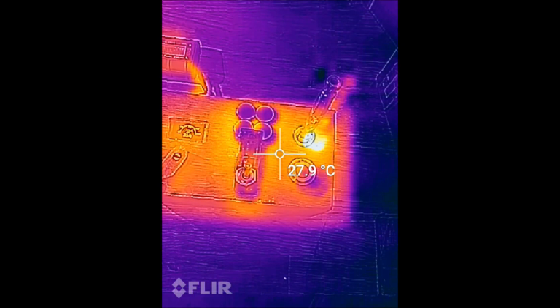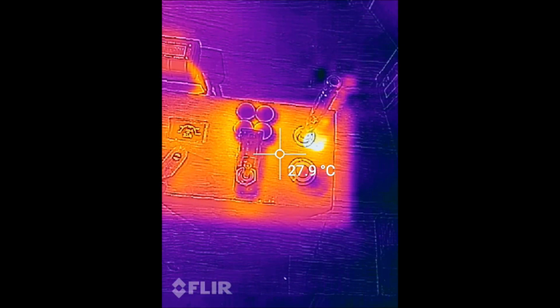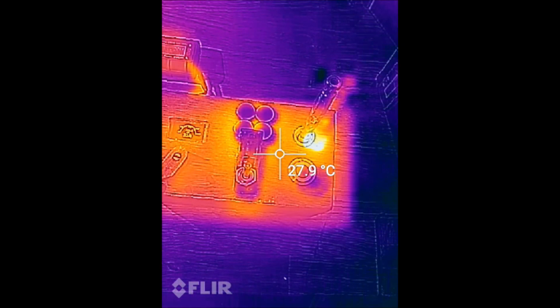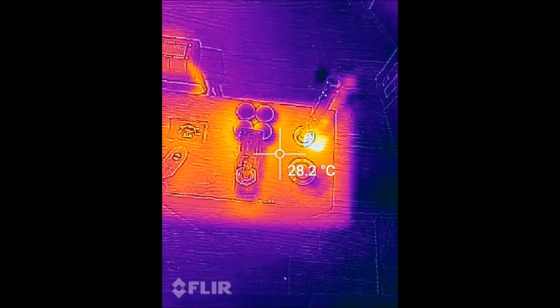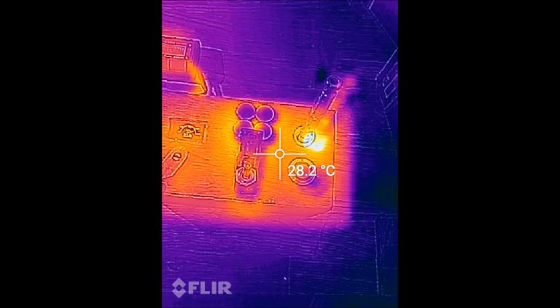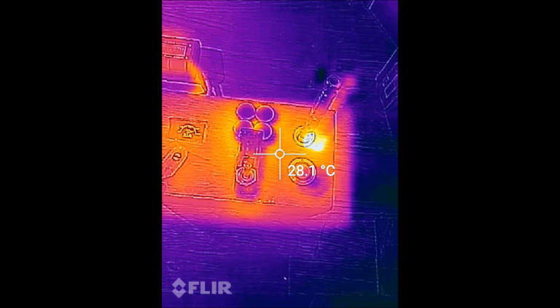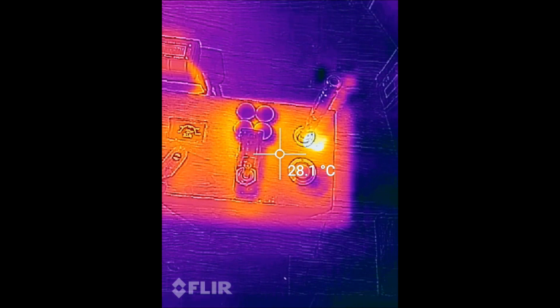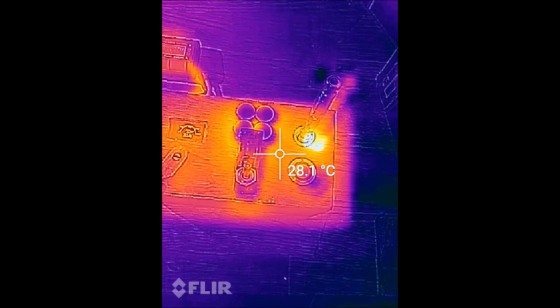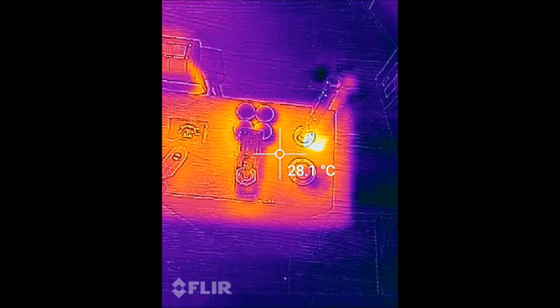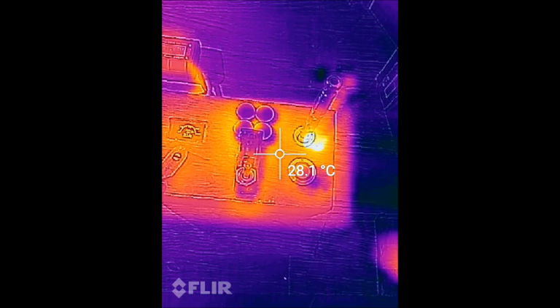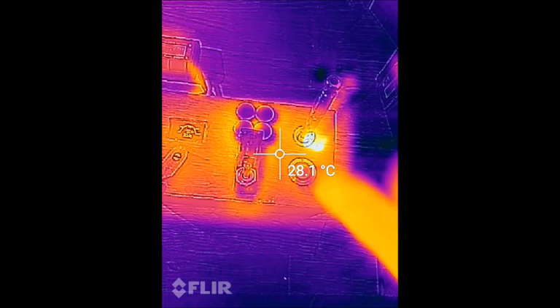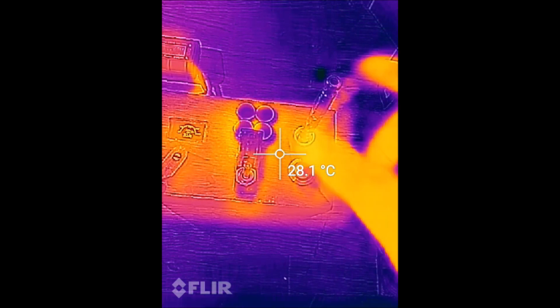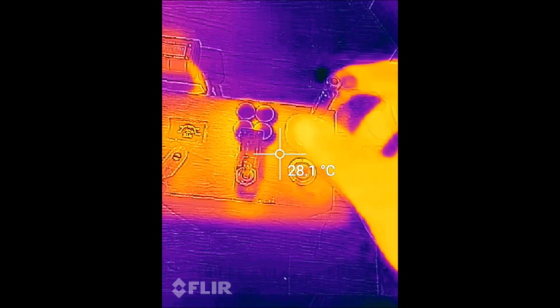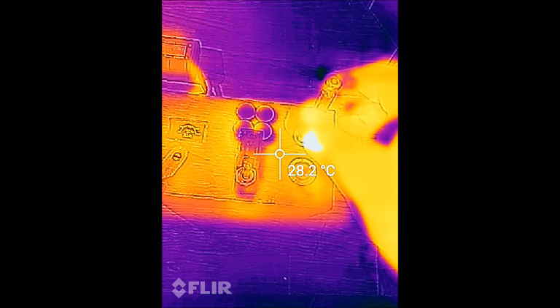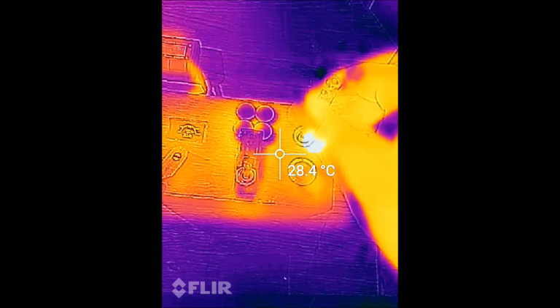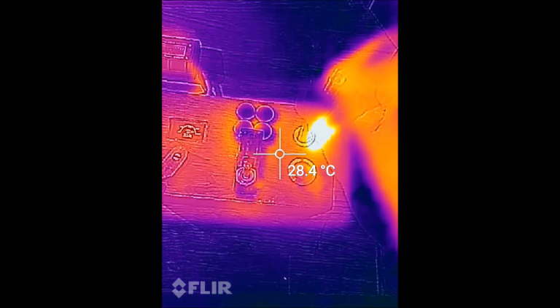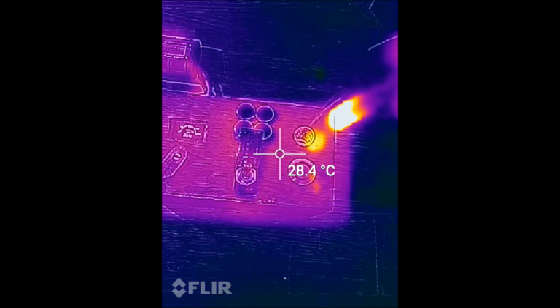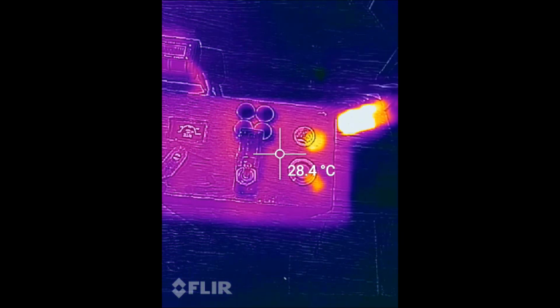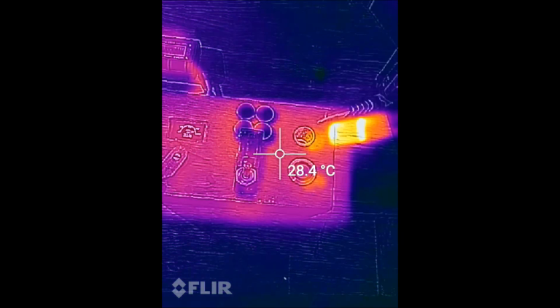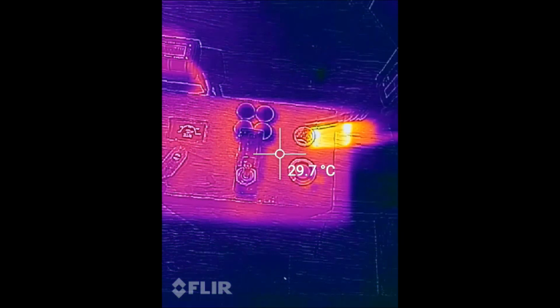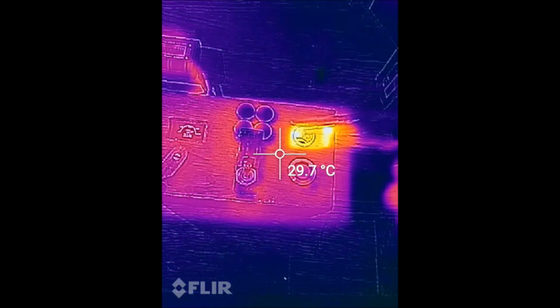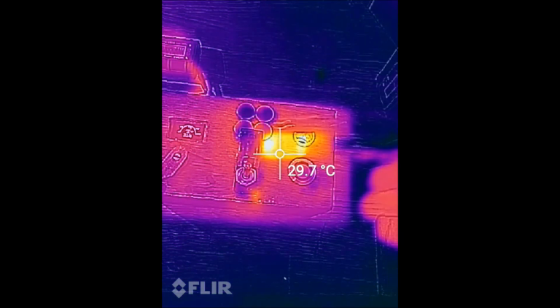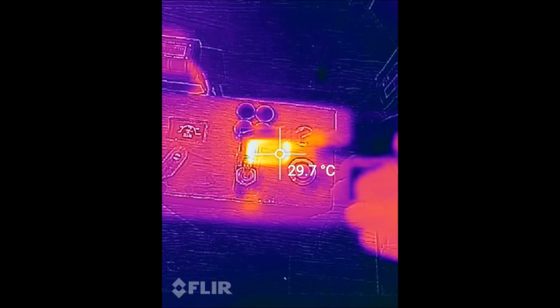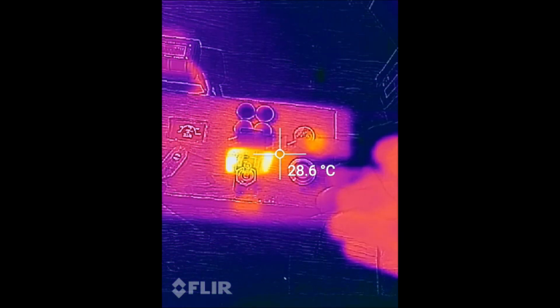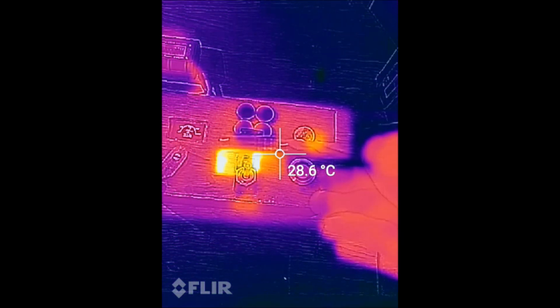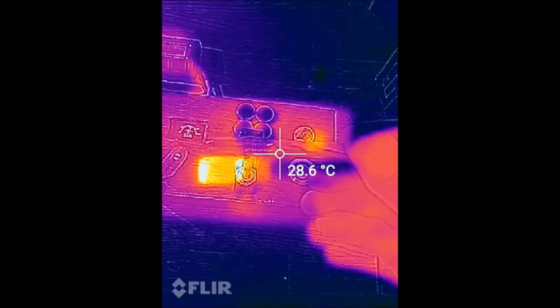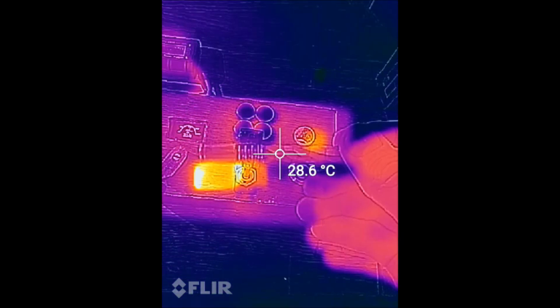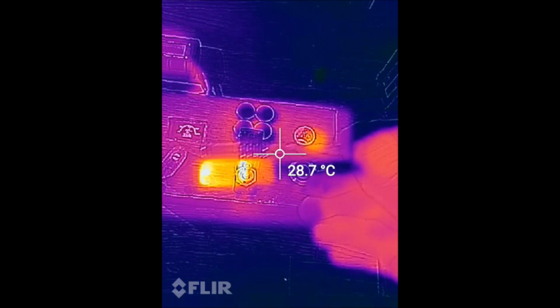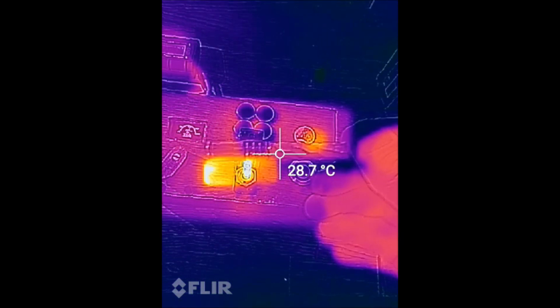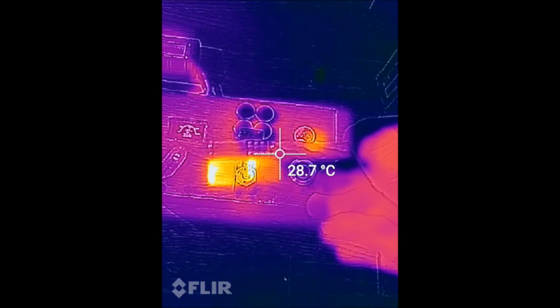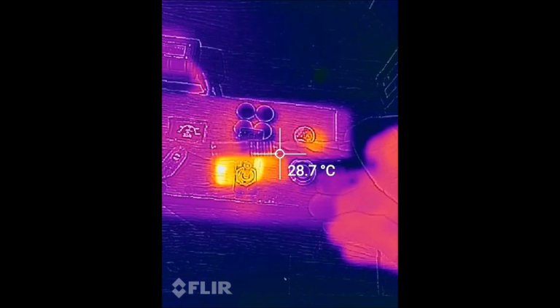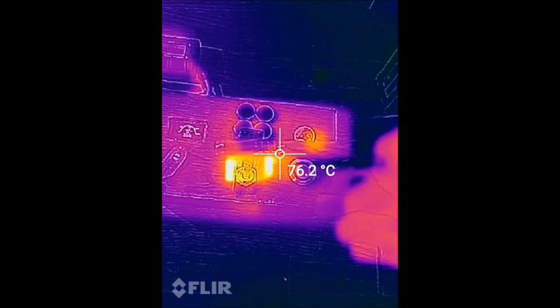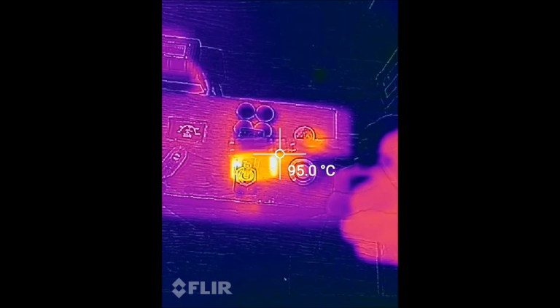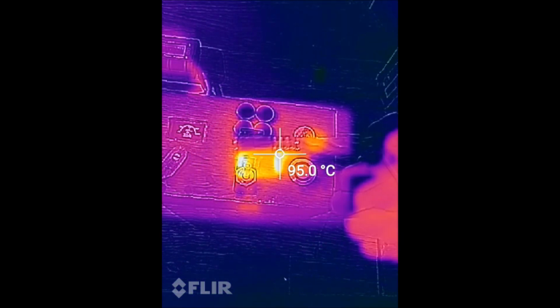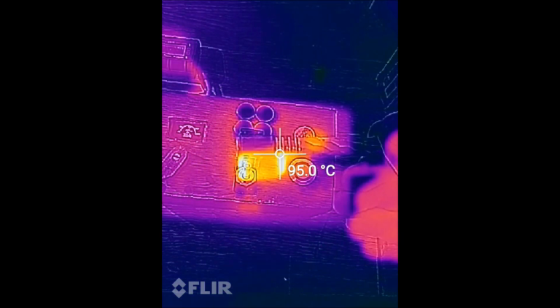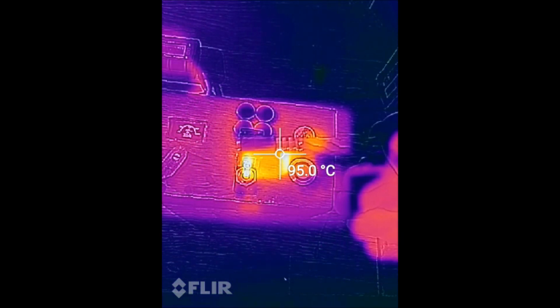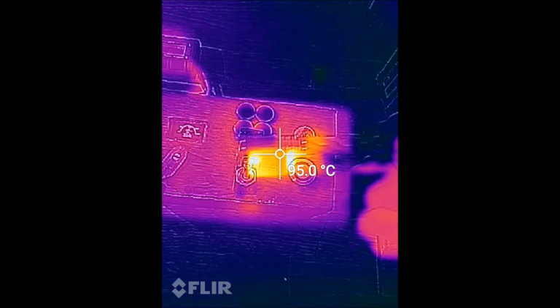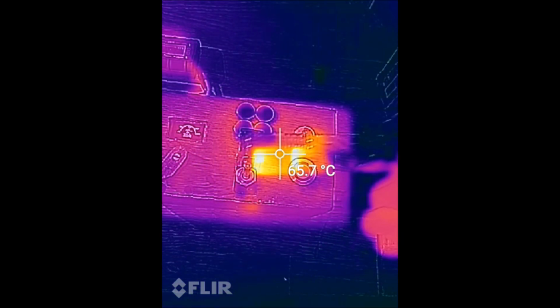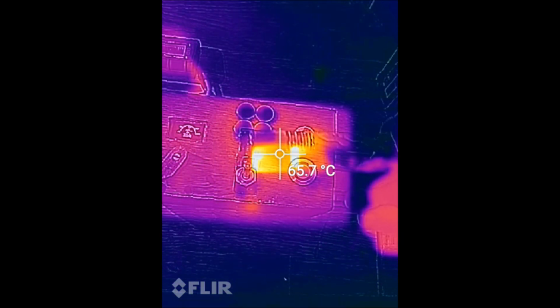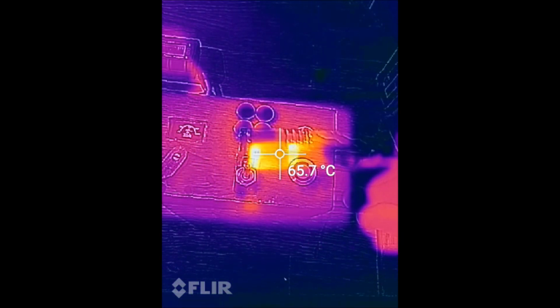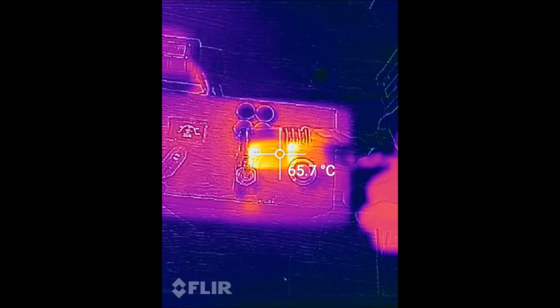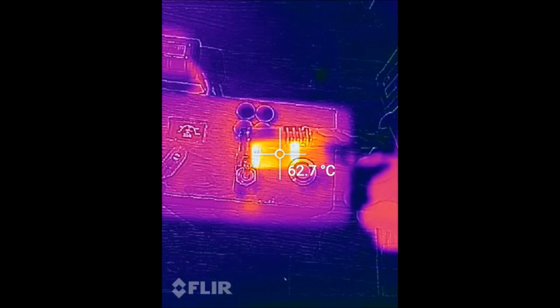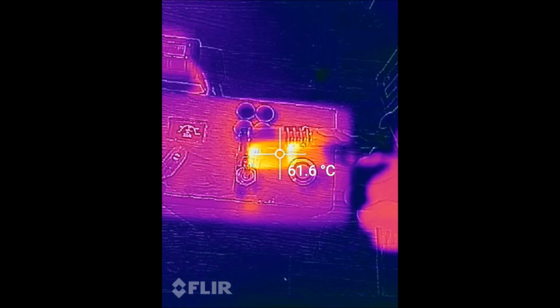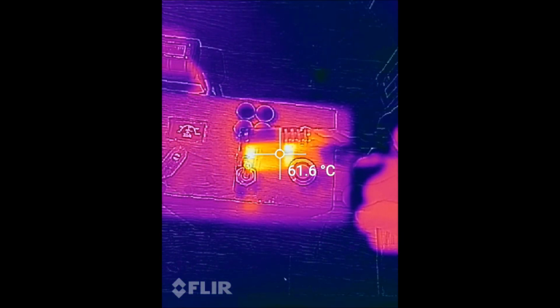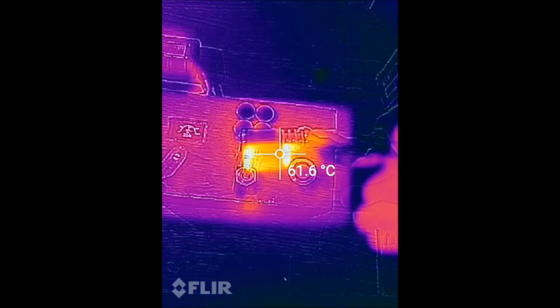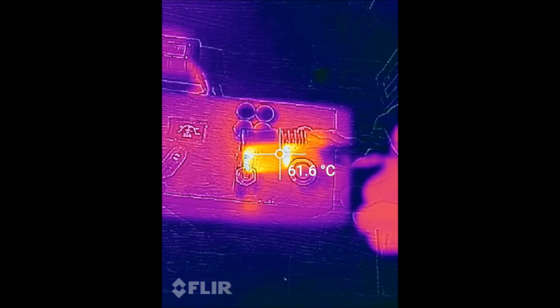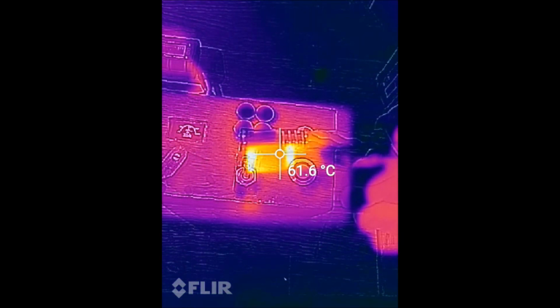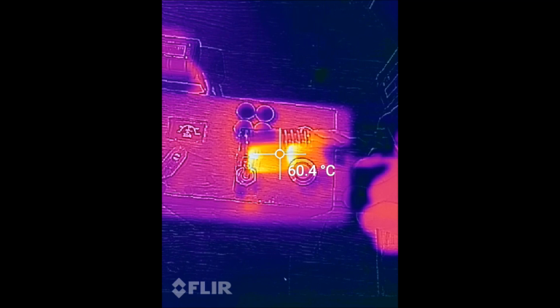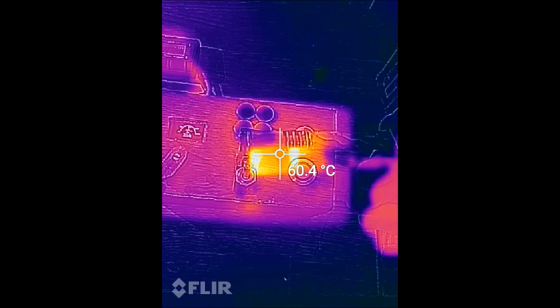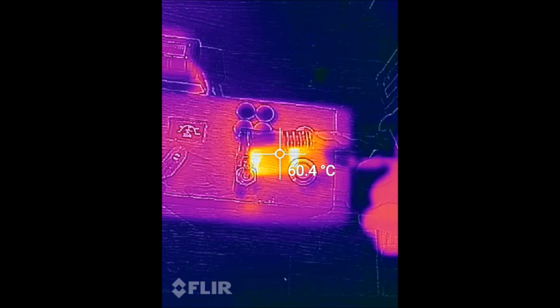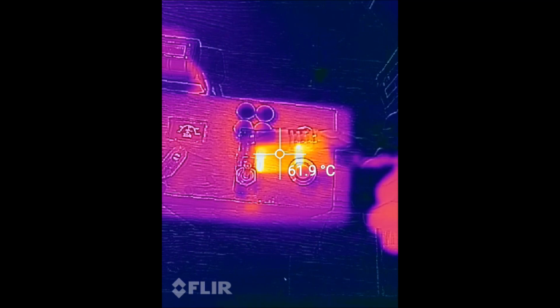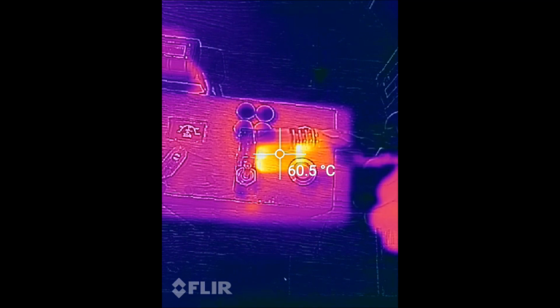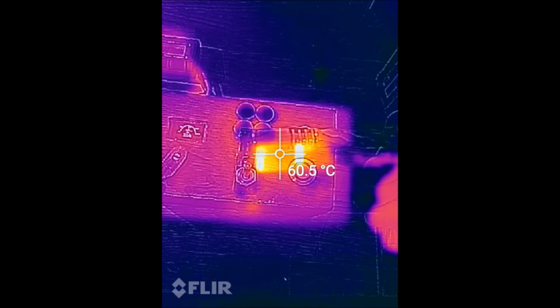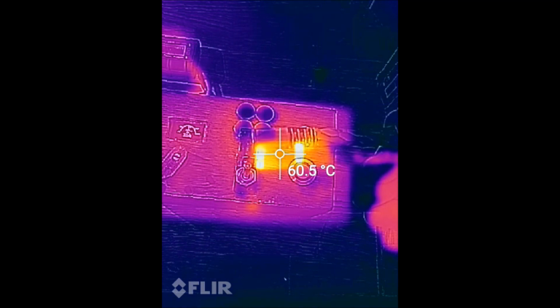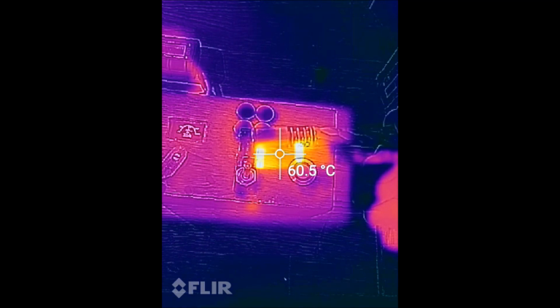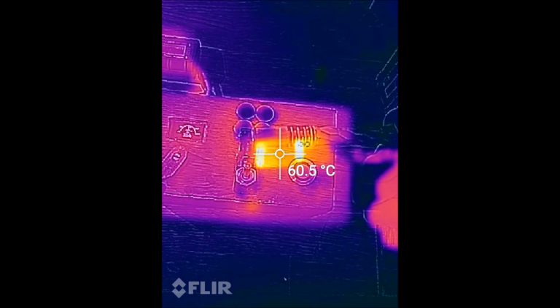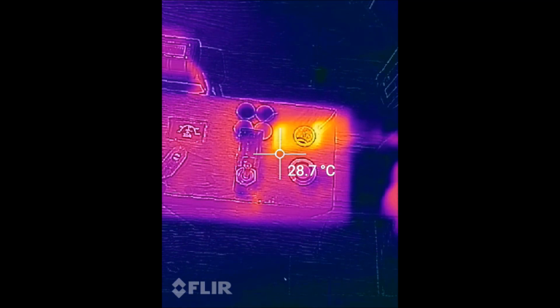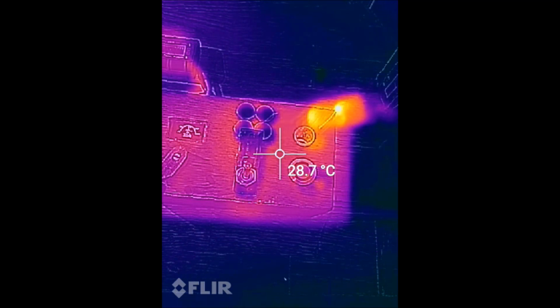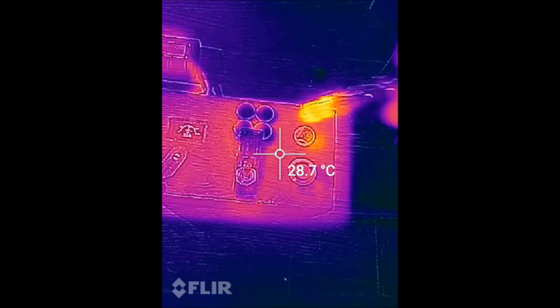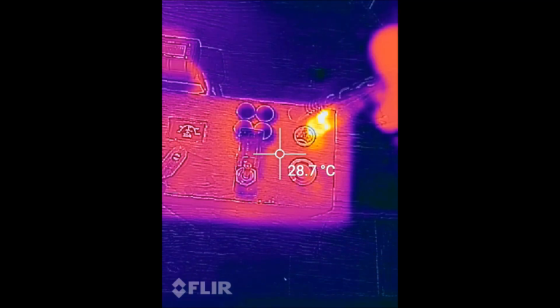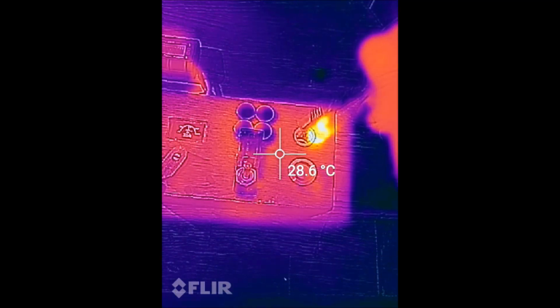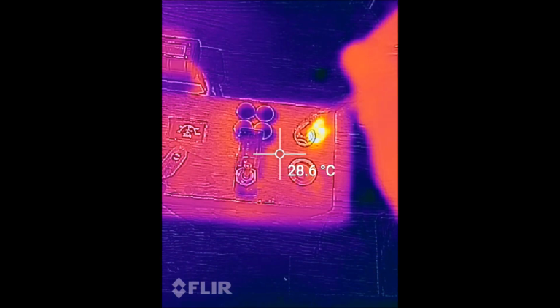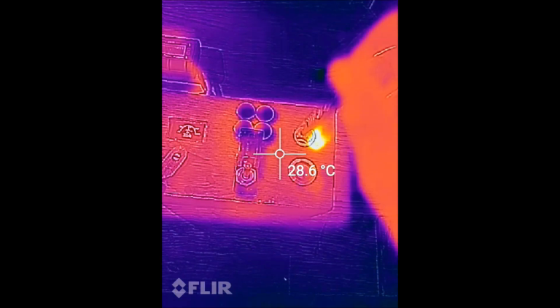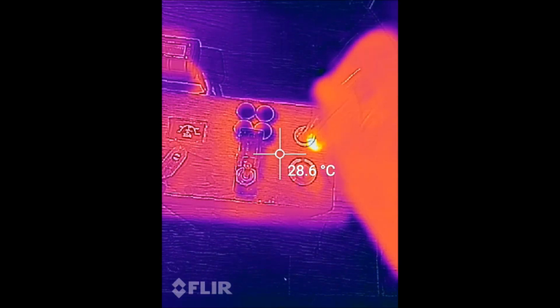It's especially handy while listening to music or playing games with headphones on, or at parties where you wouldn't be able to hear the click.